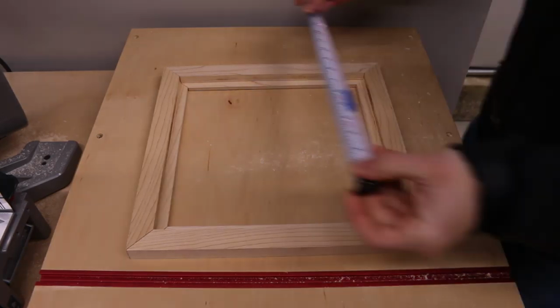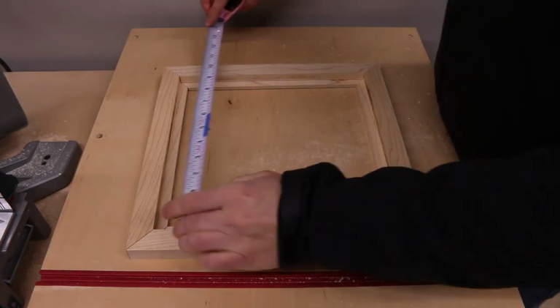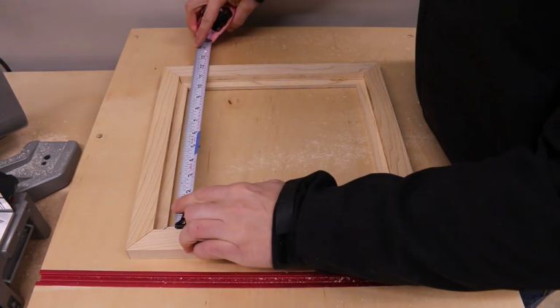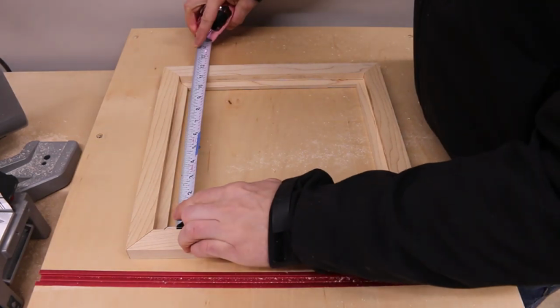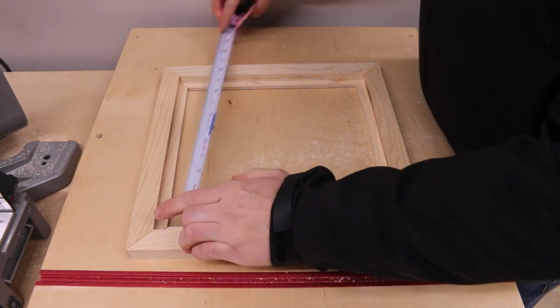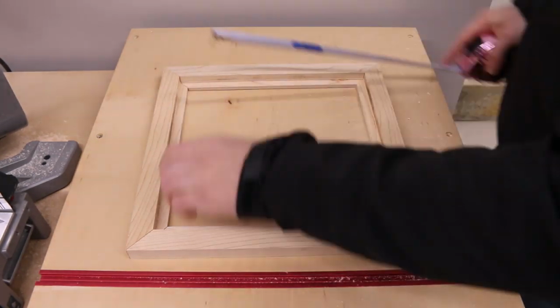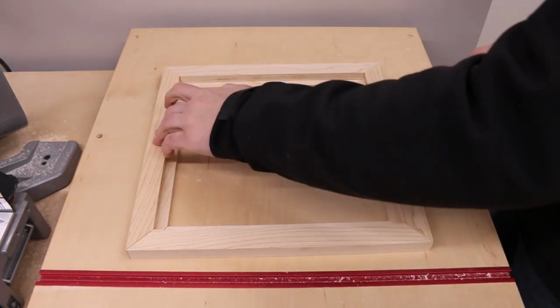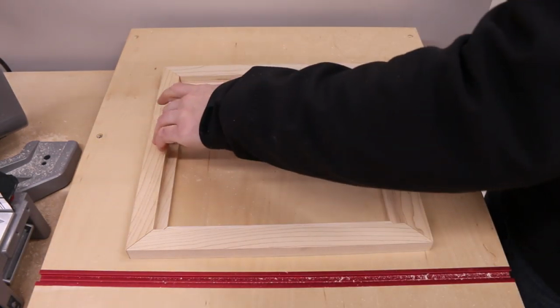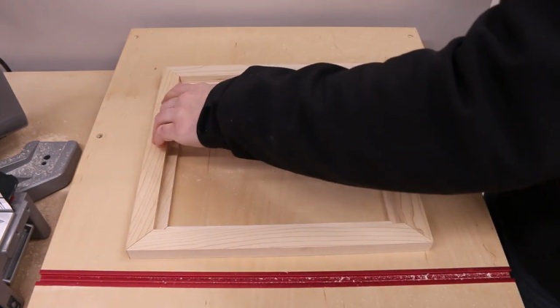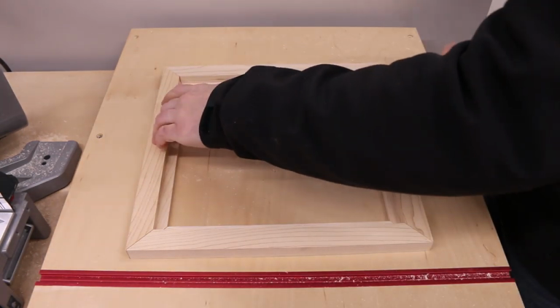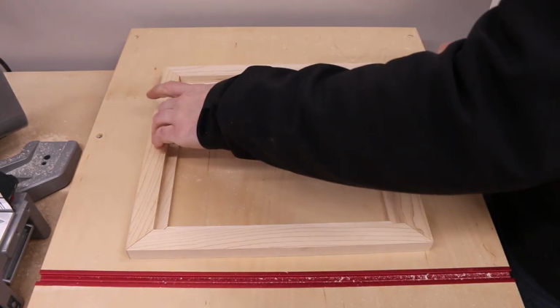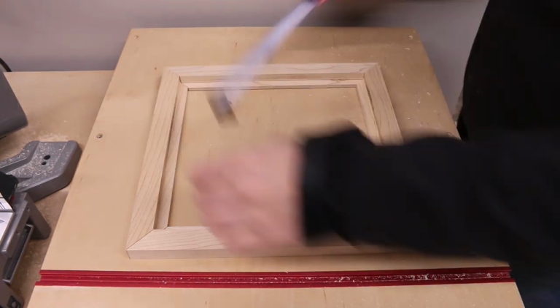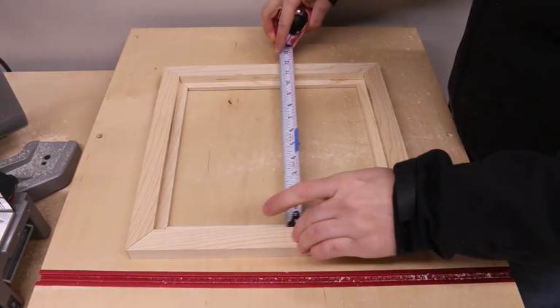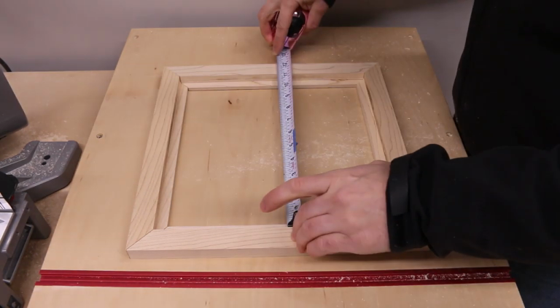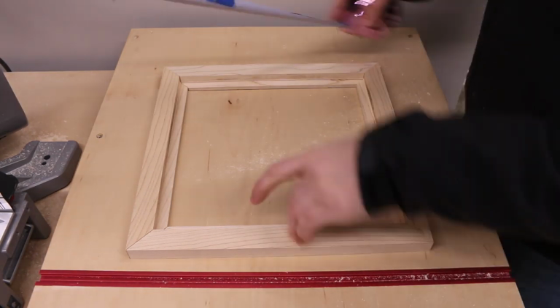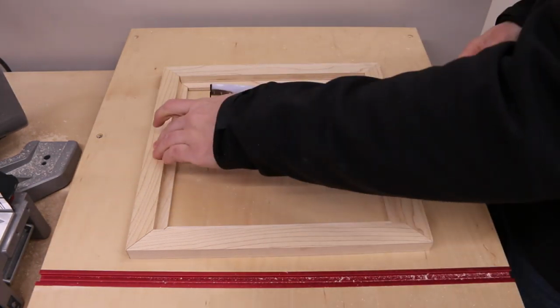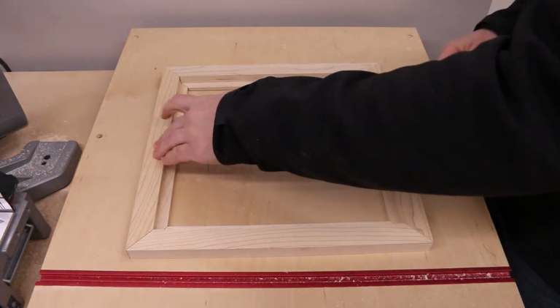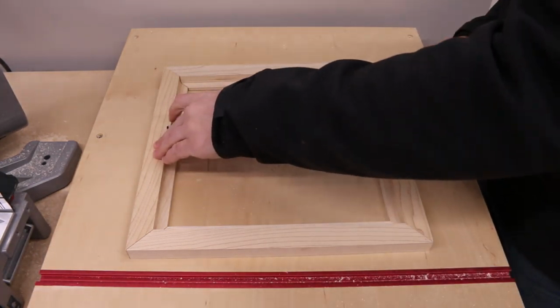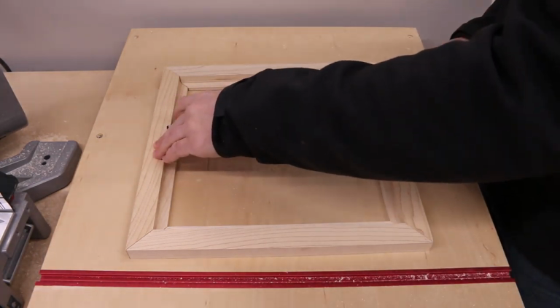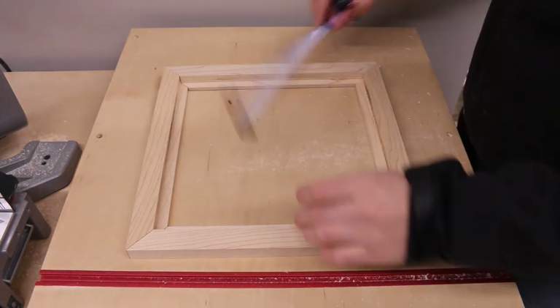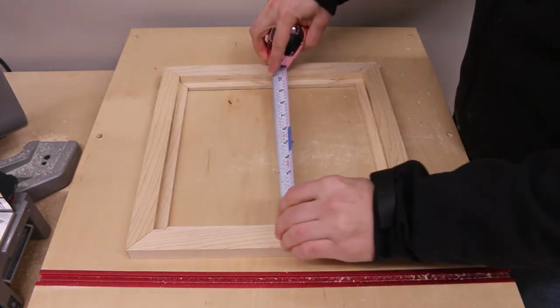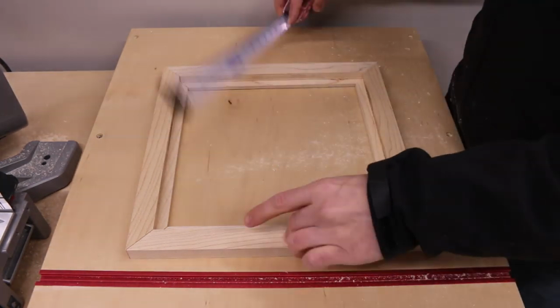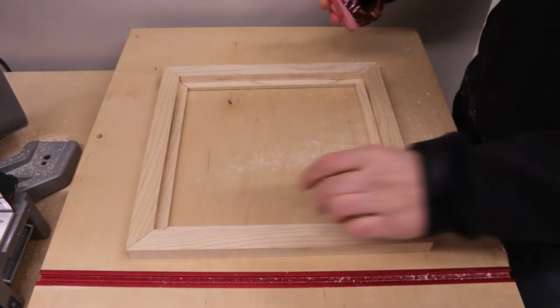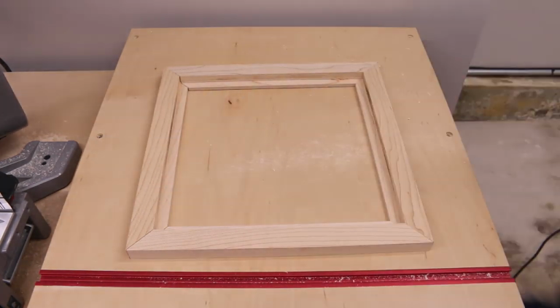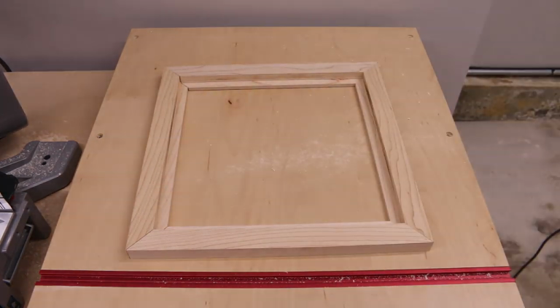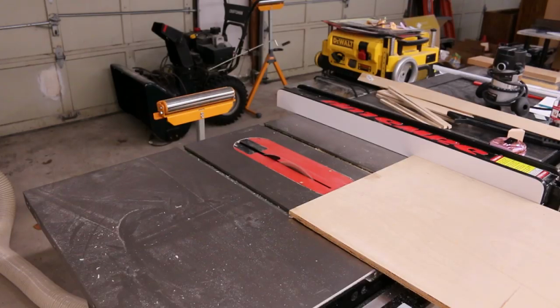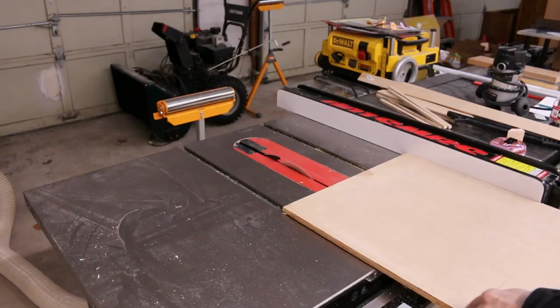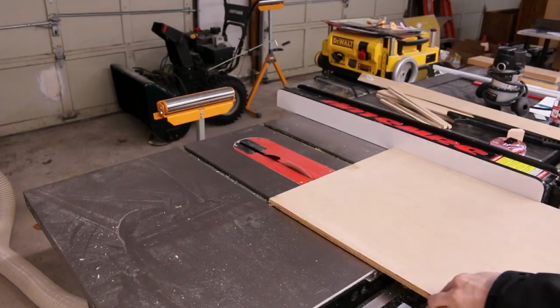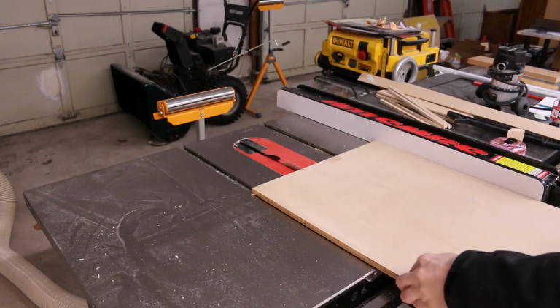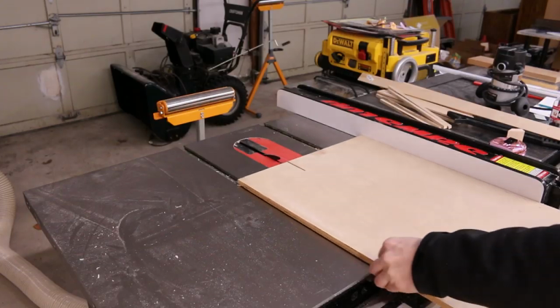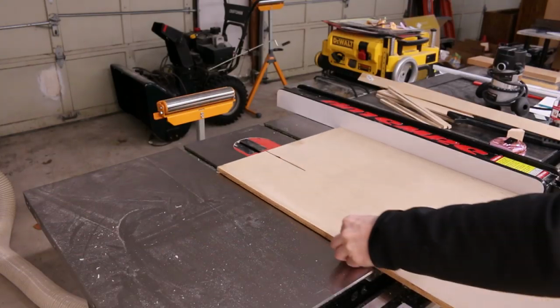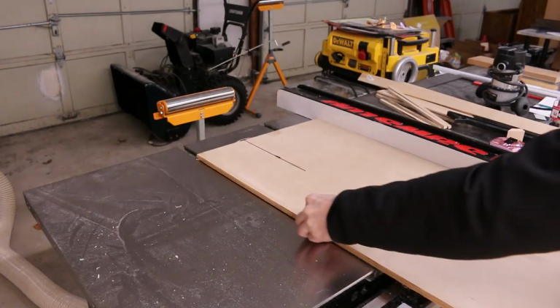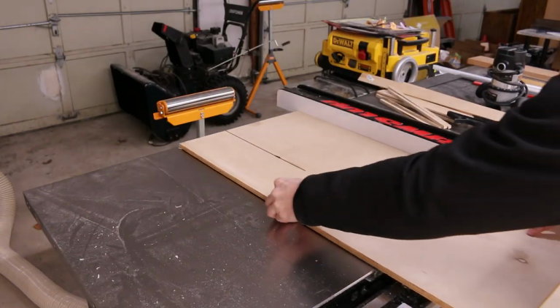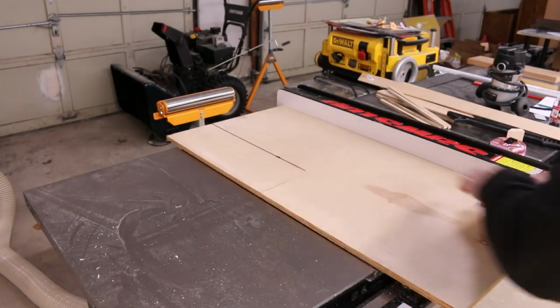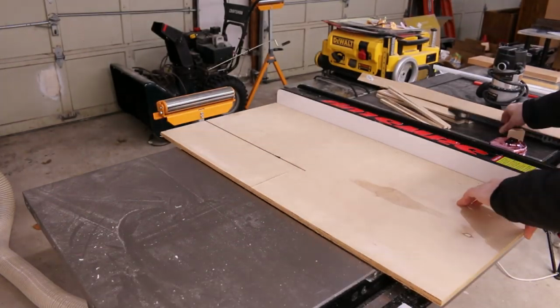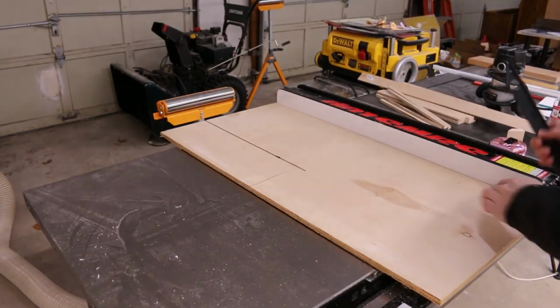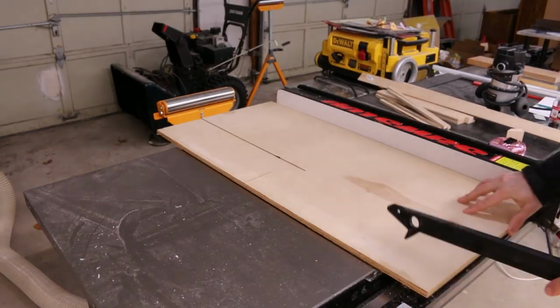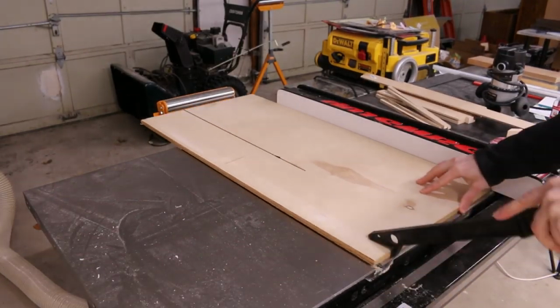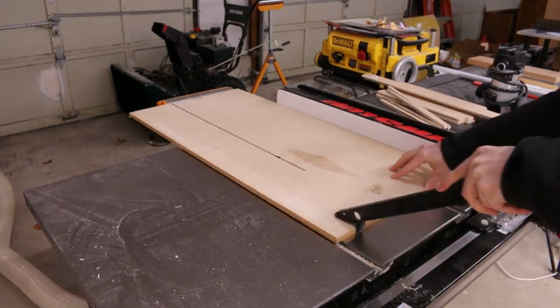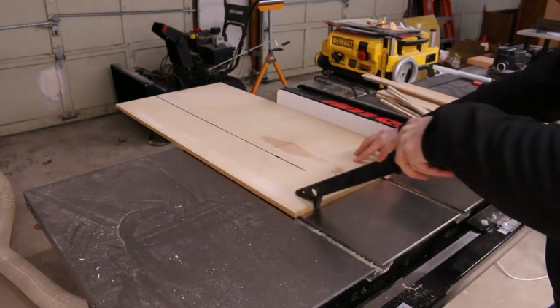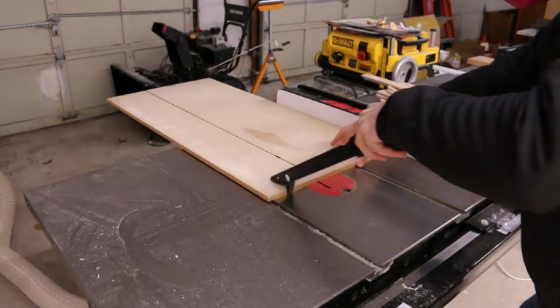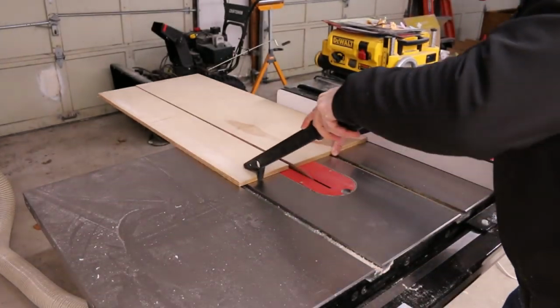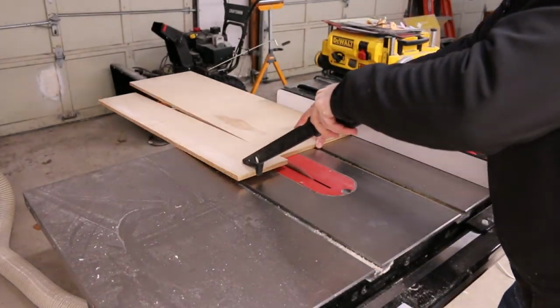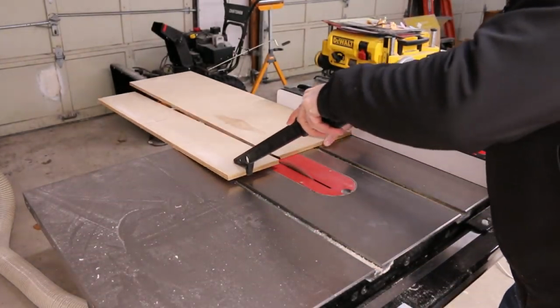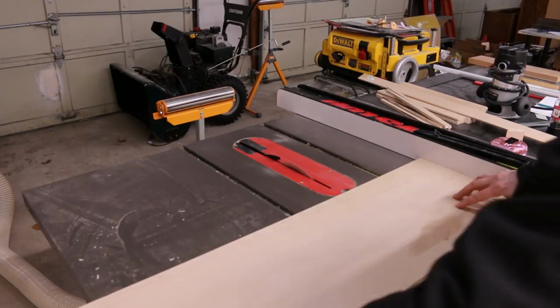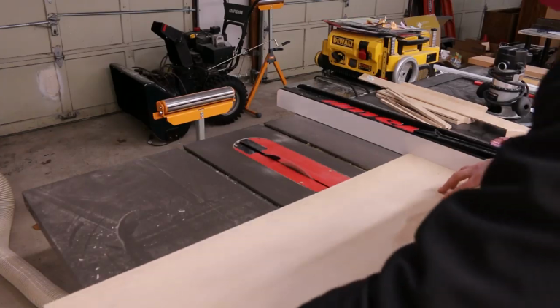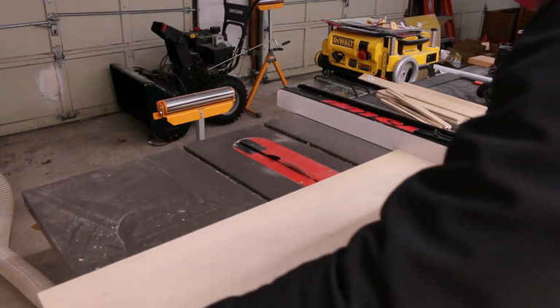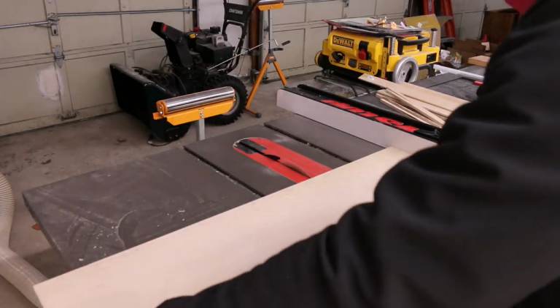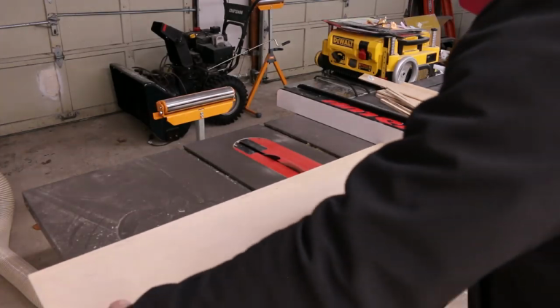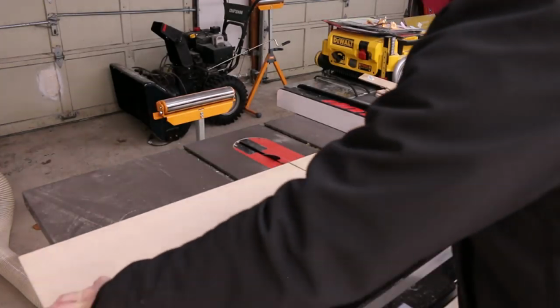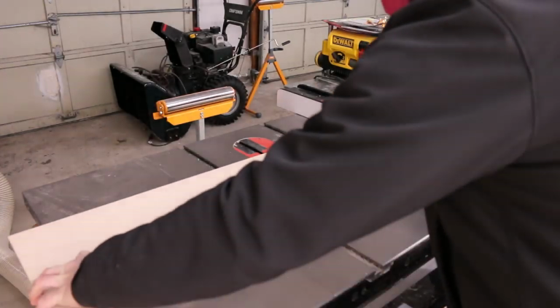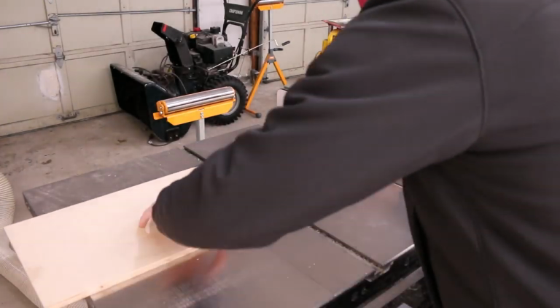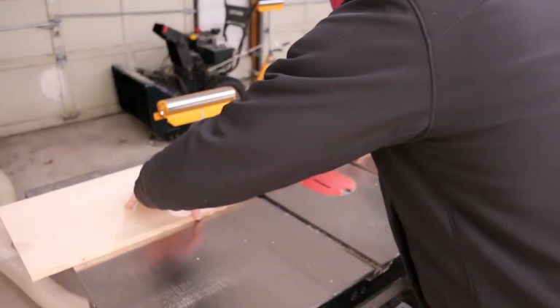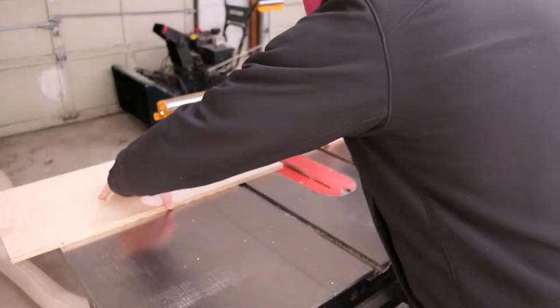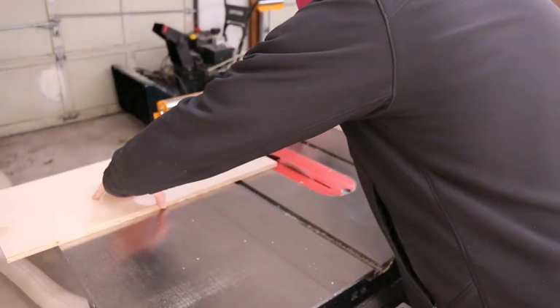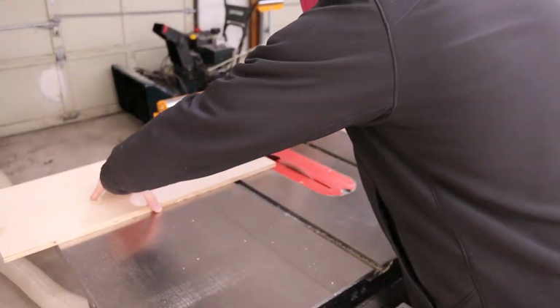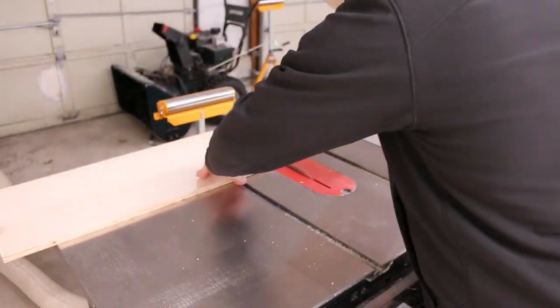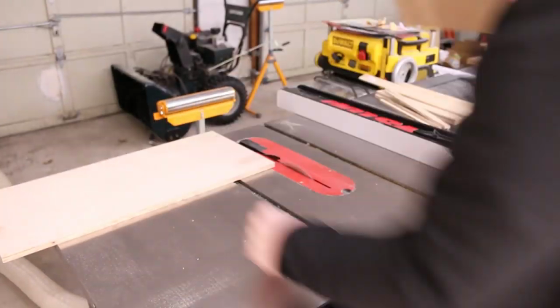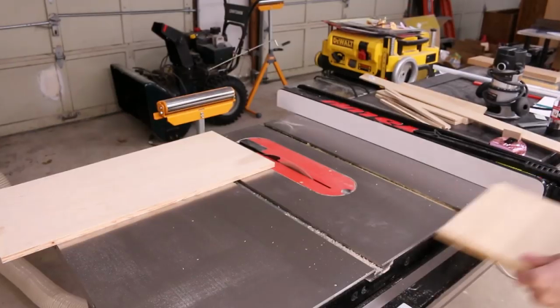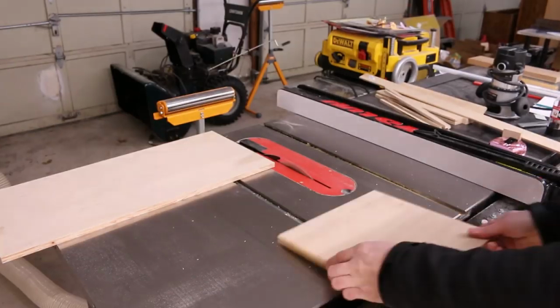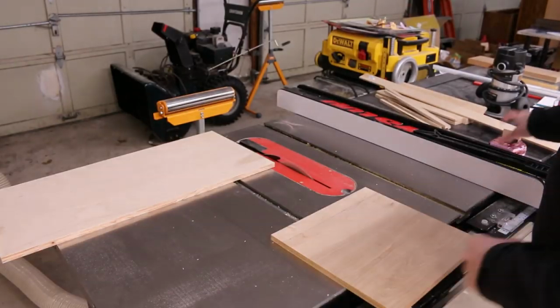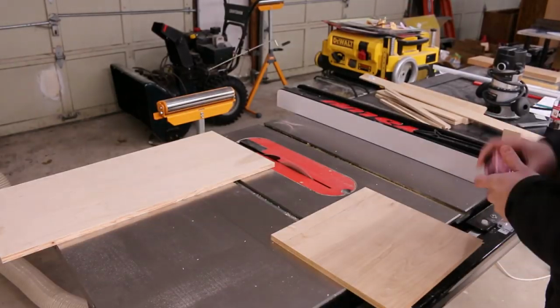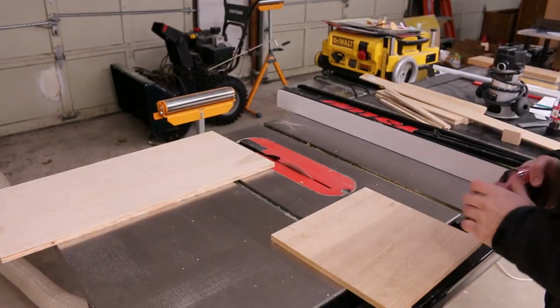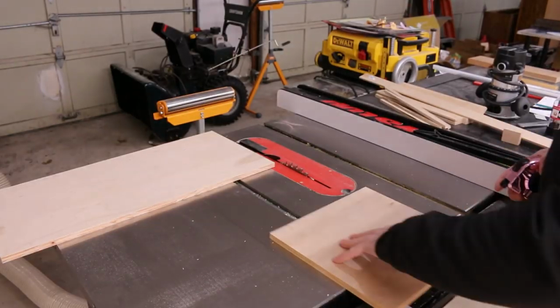This was supposed to be 12 by 12 but it's 11 and a quarter by 11 and a quarter because I'm bad at math — but that's okay because it's still square and that's all that we need.